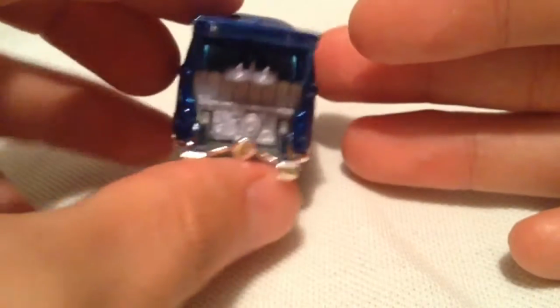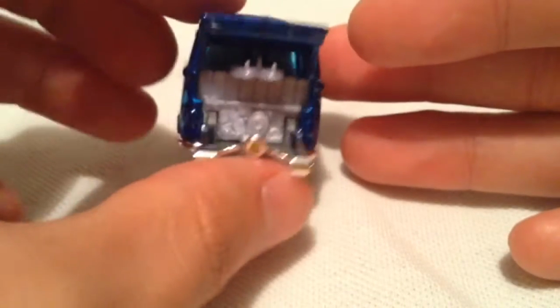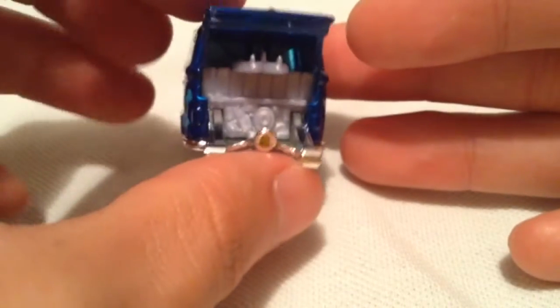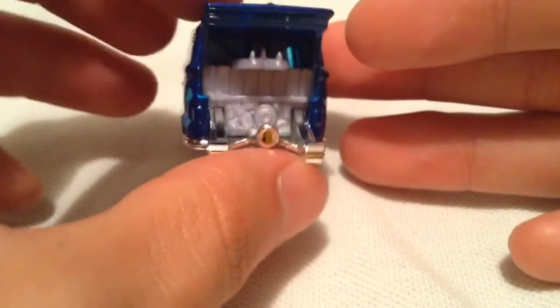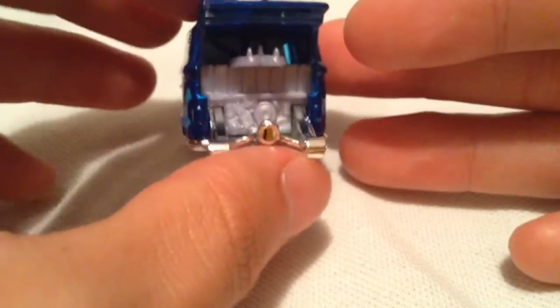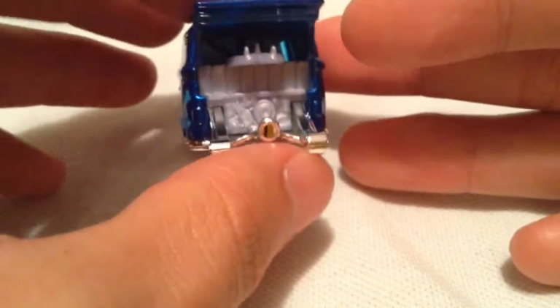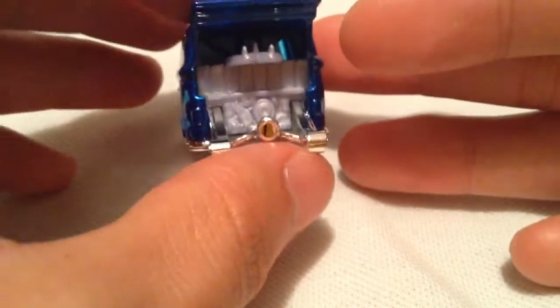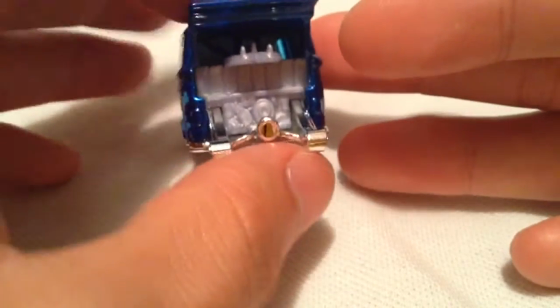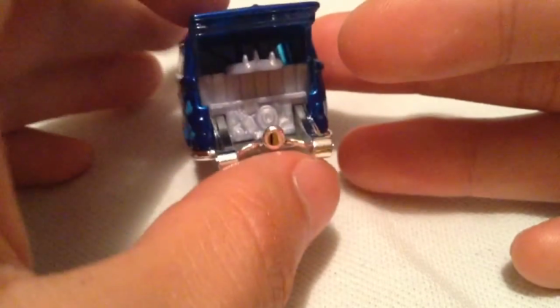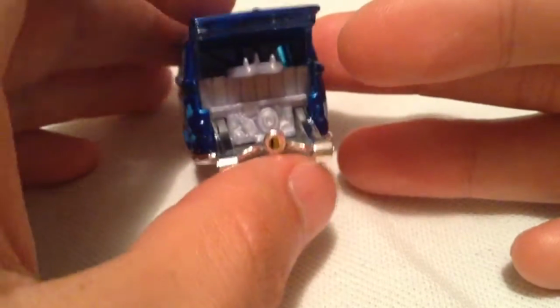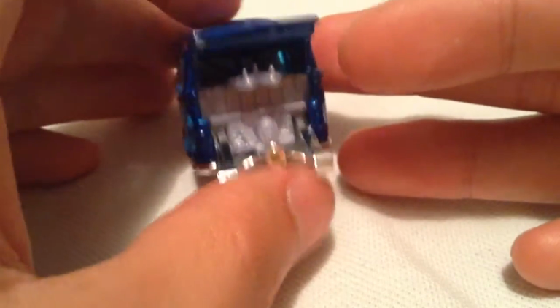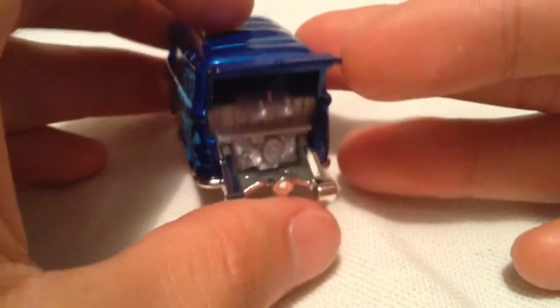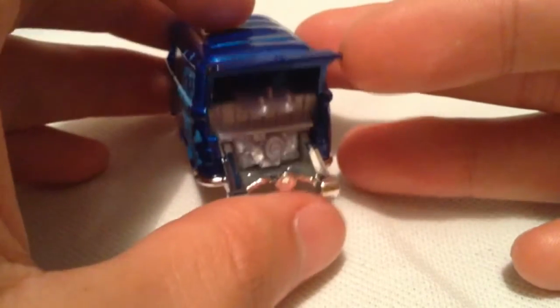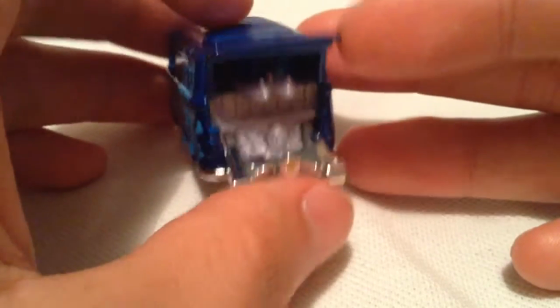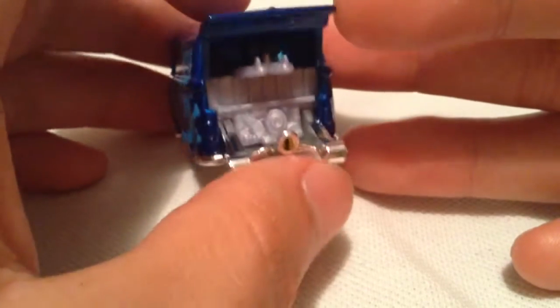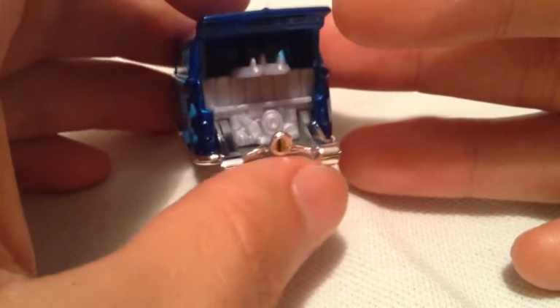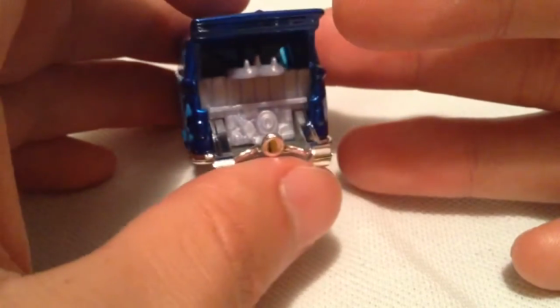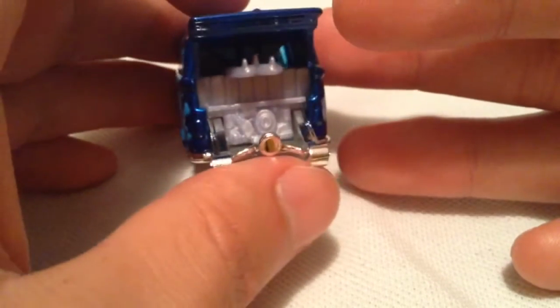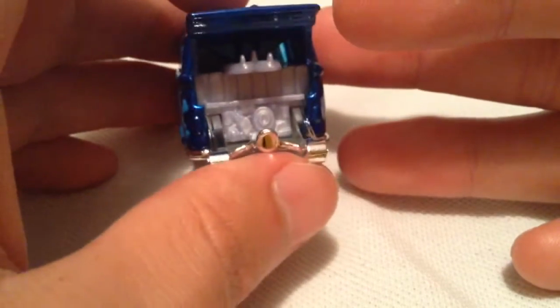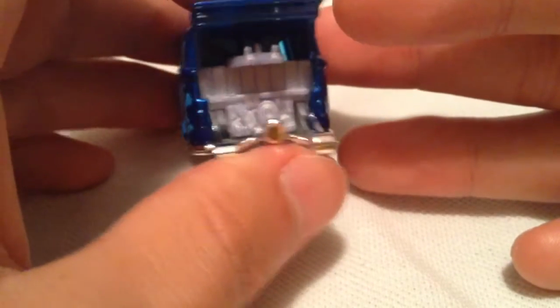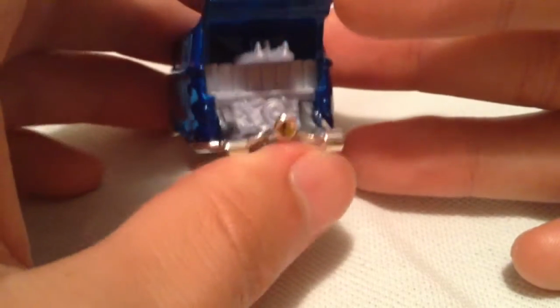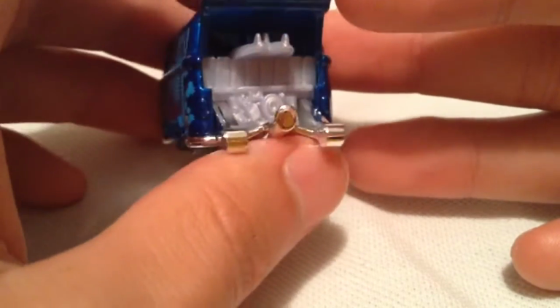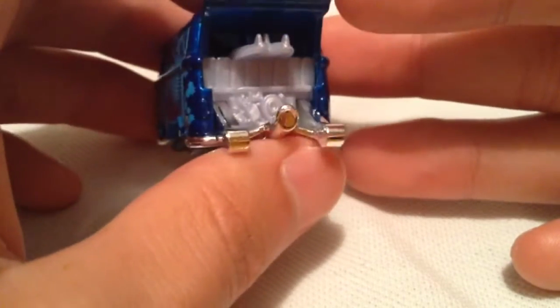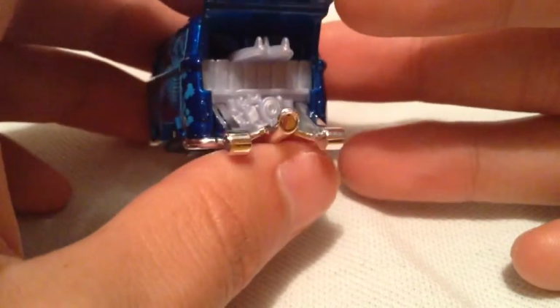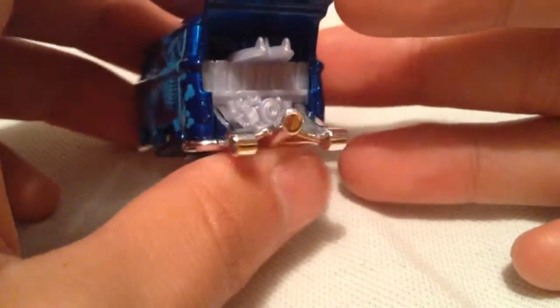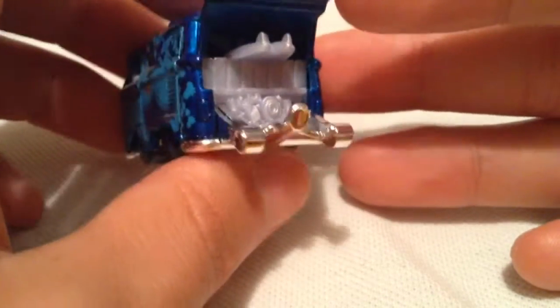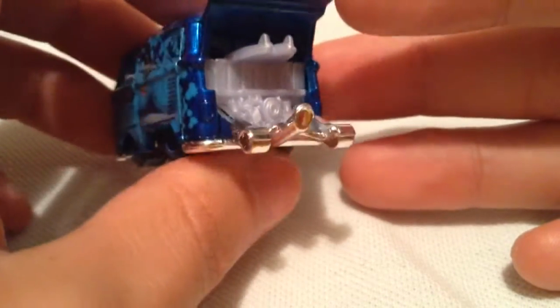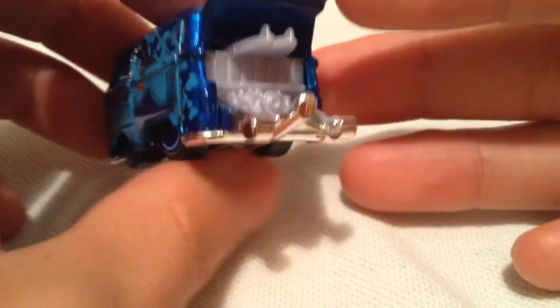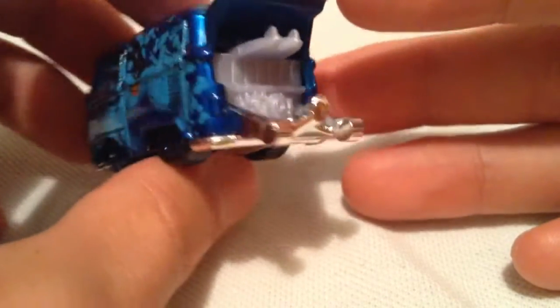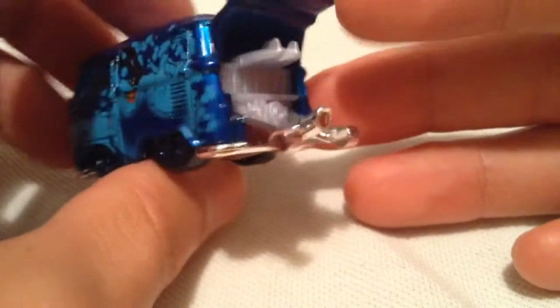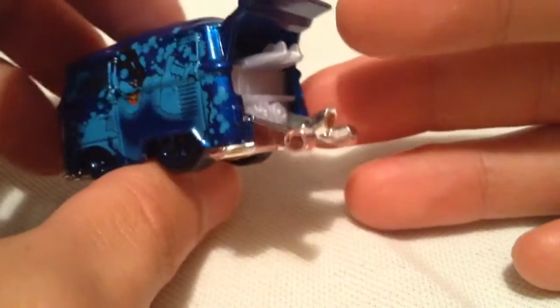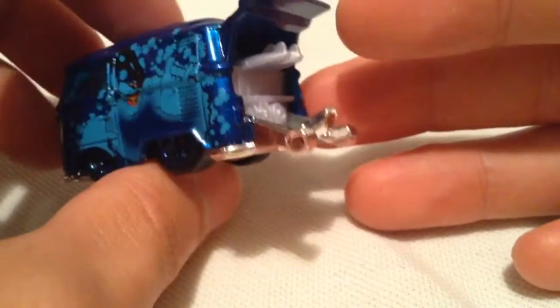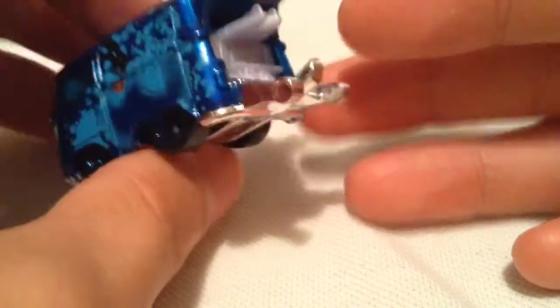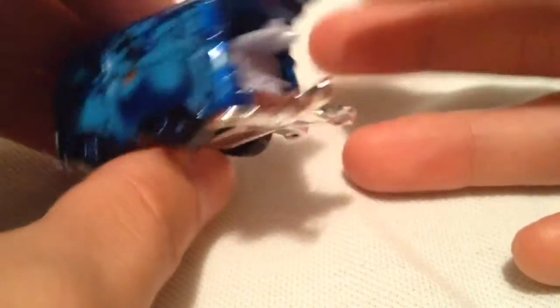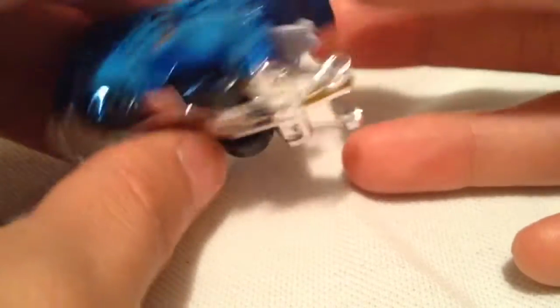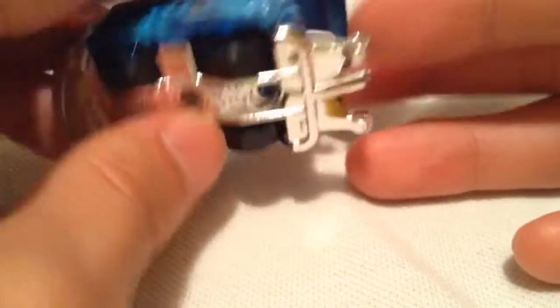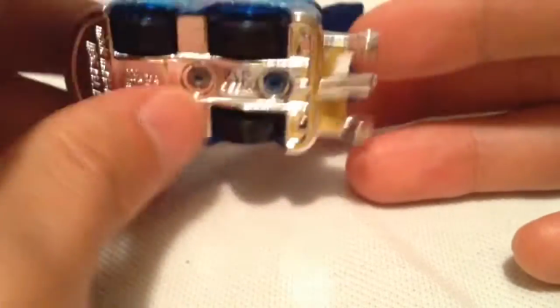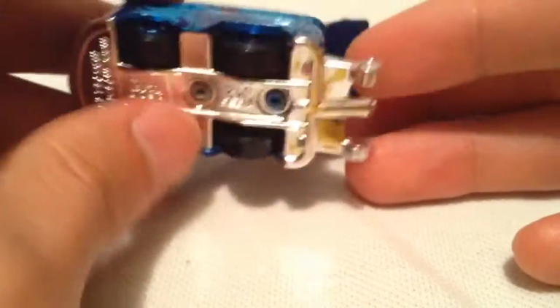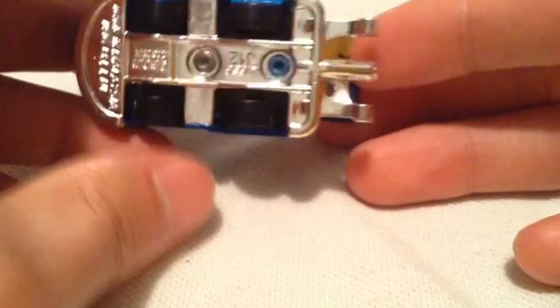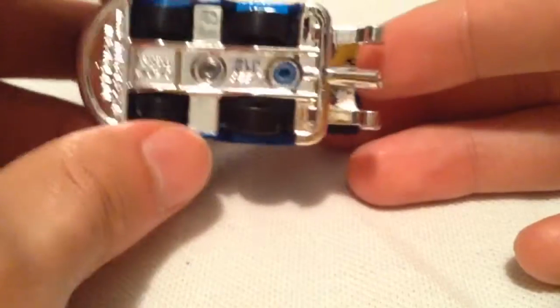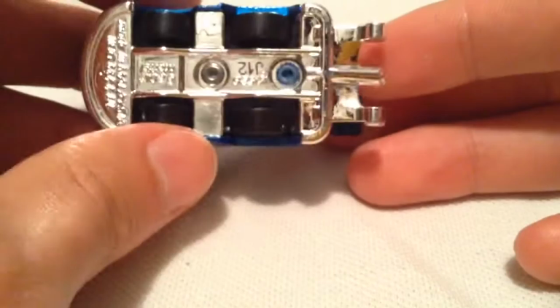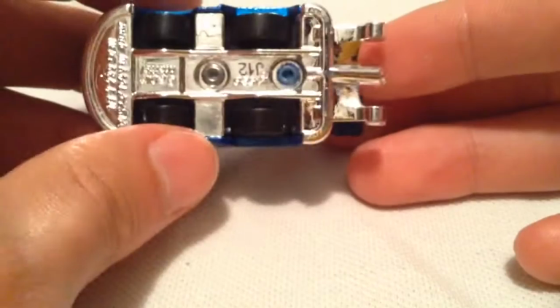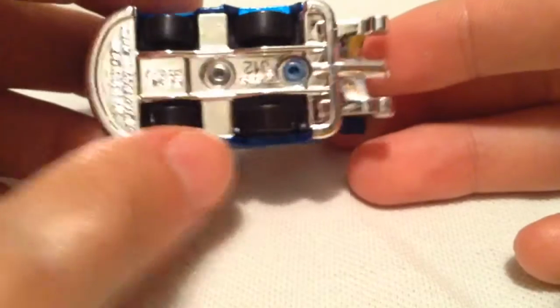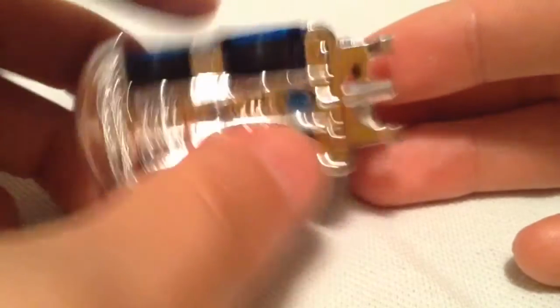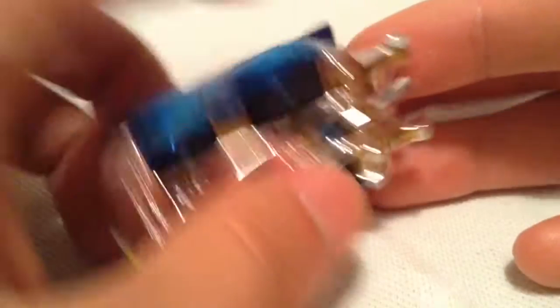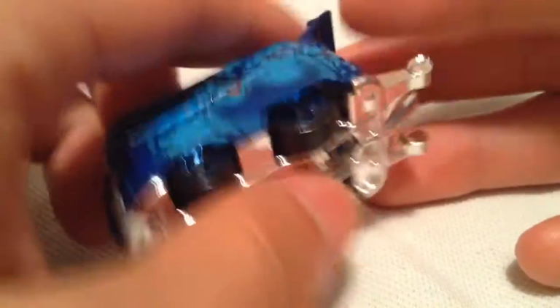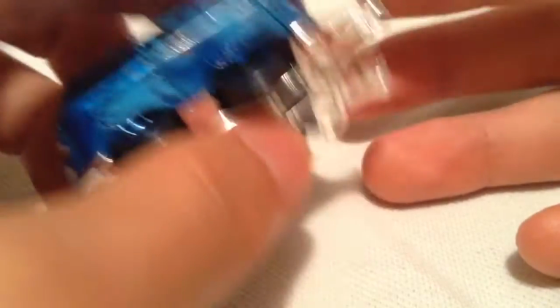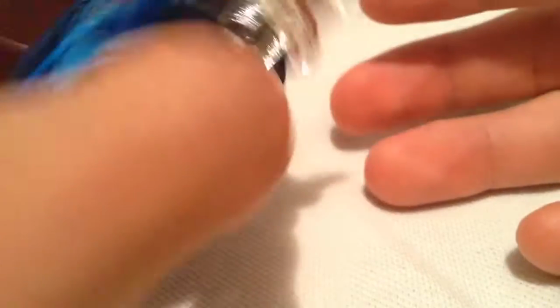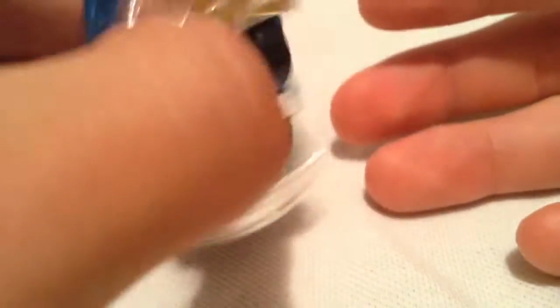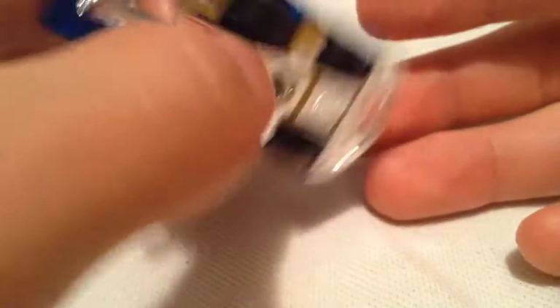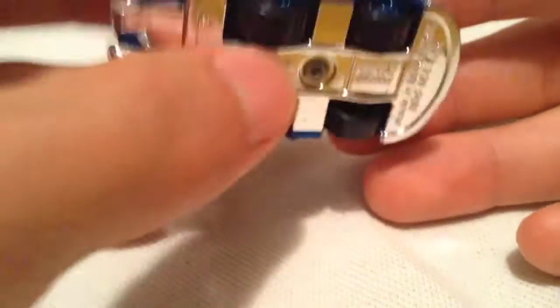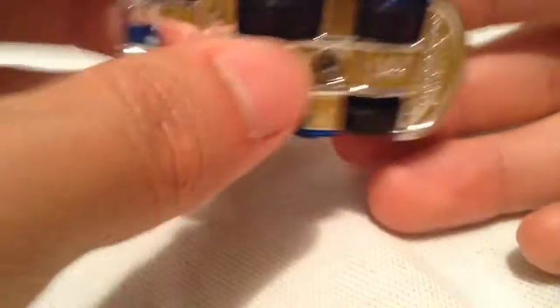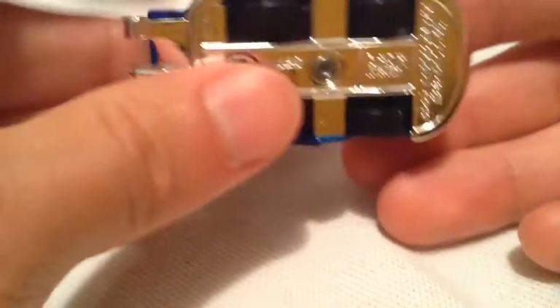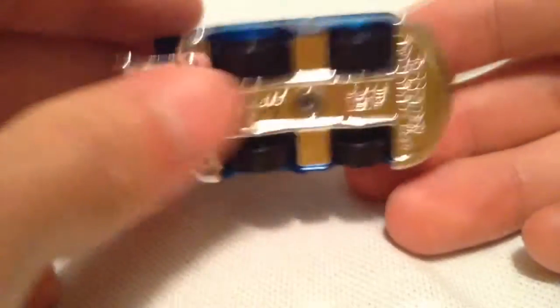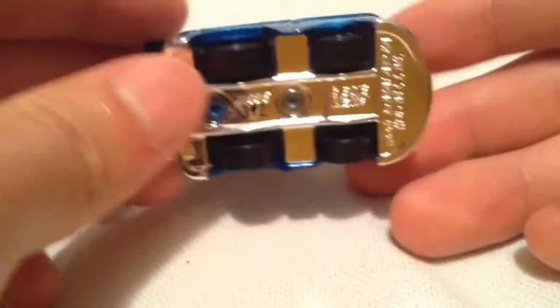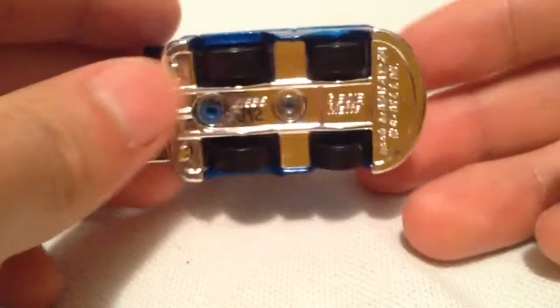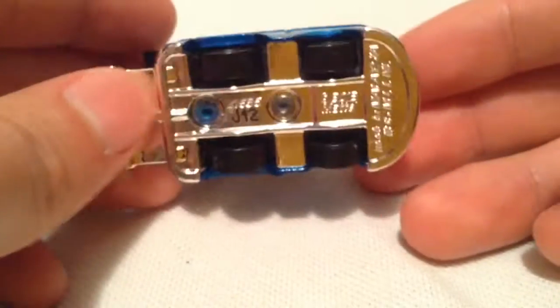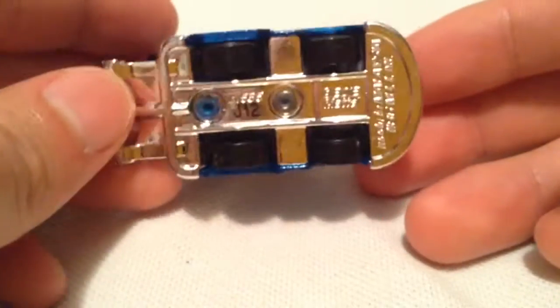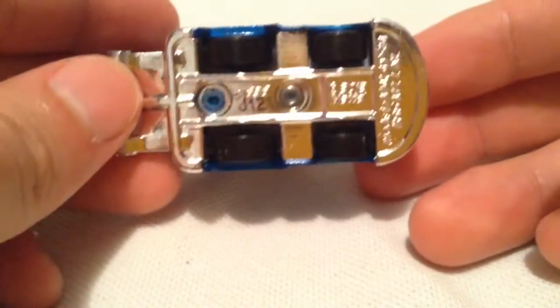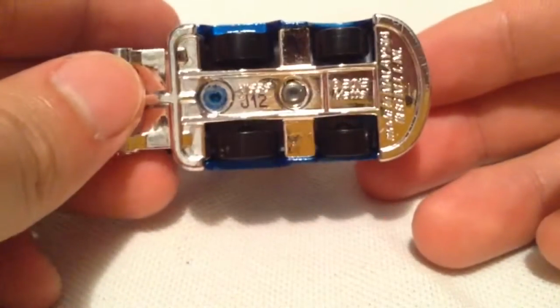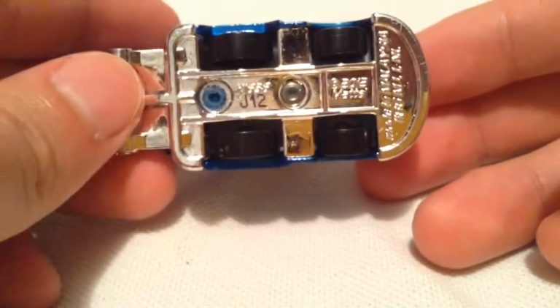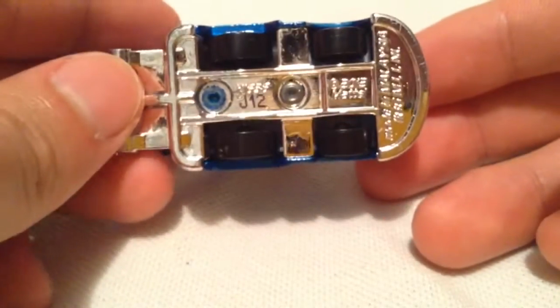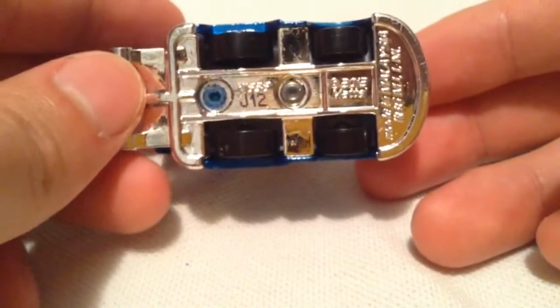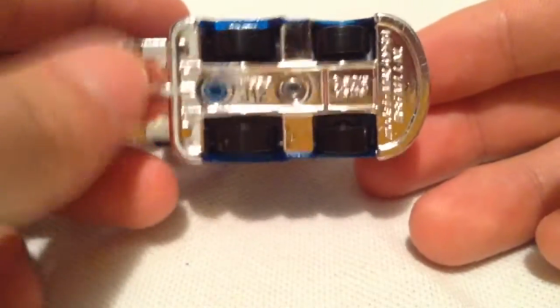The surfboards are kind of a light gray, almost white color. And here's the chrome plastic base.